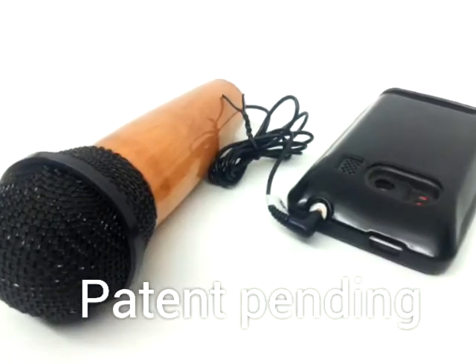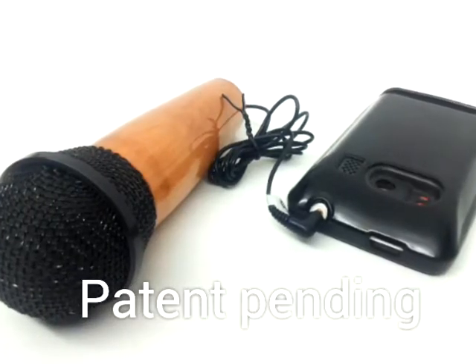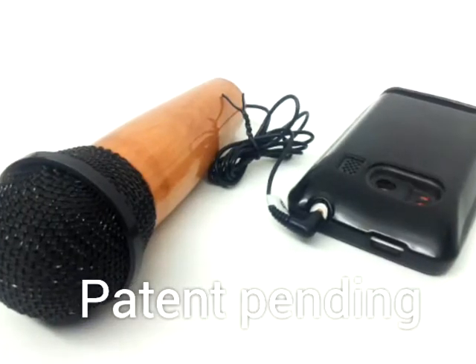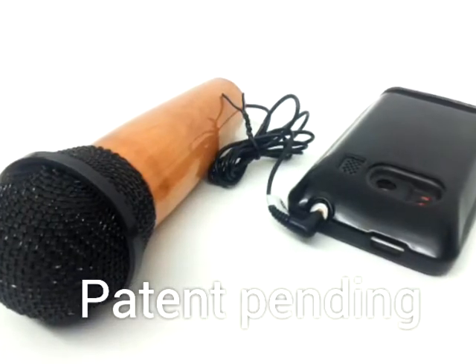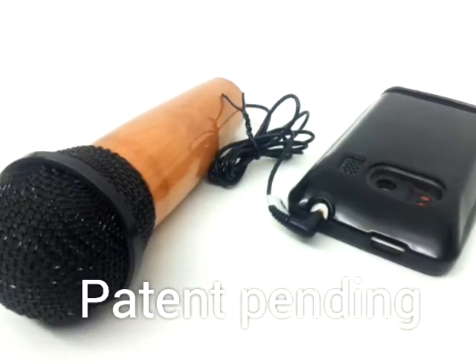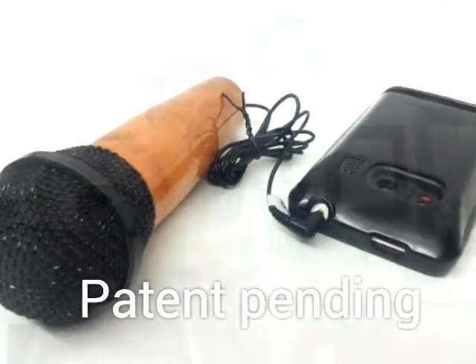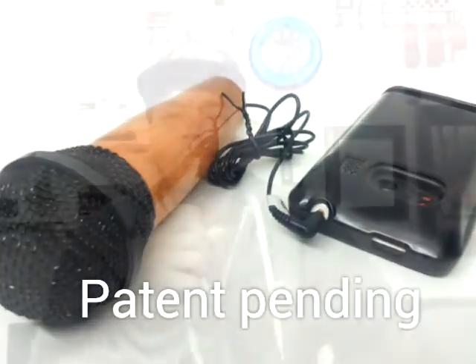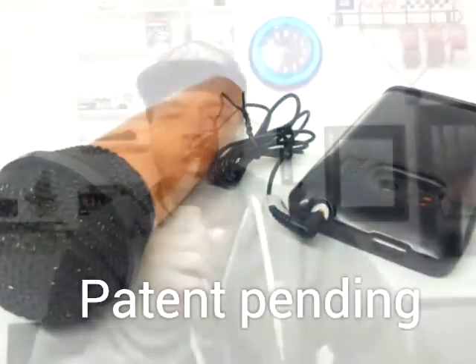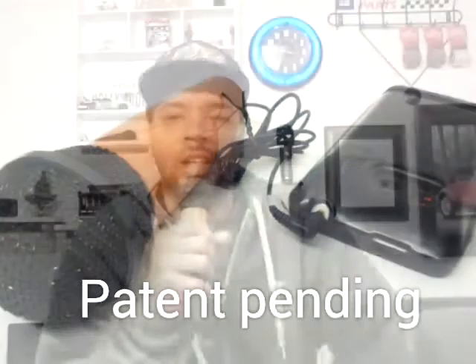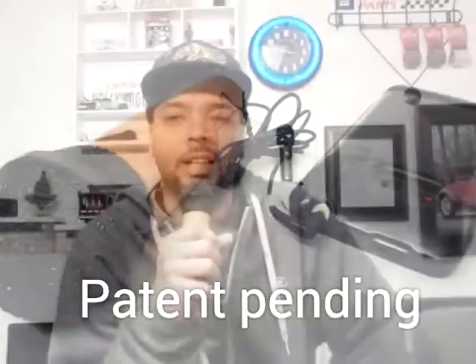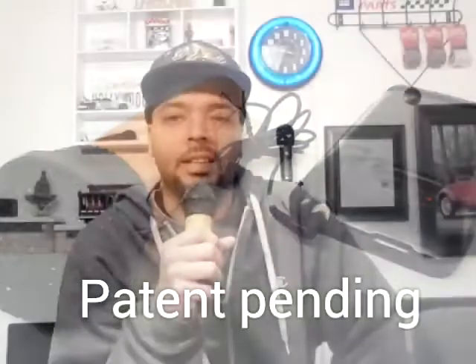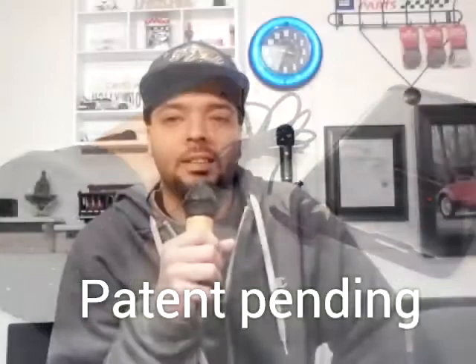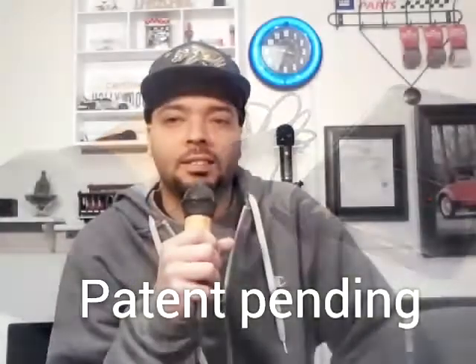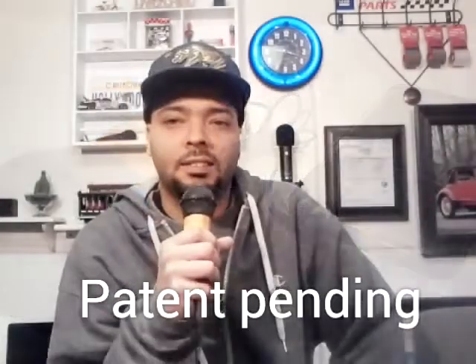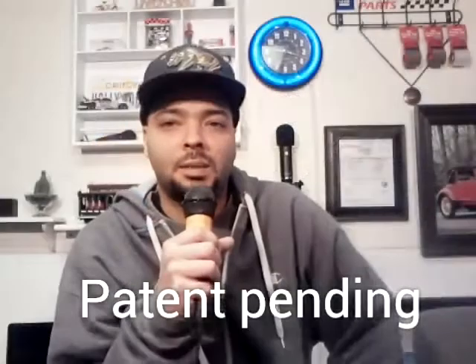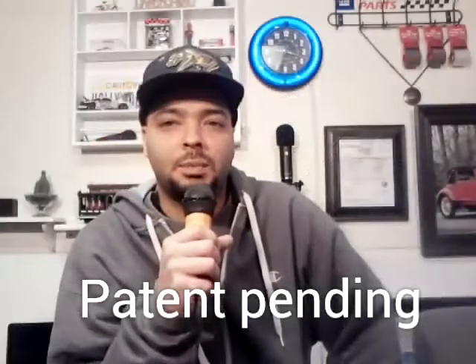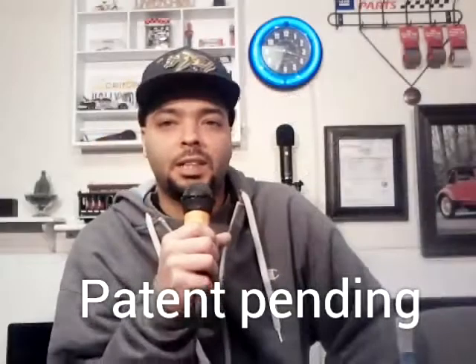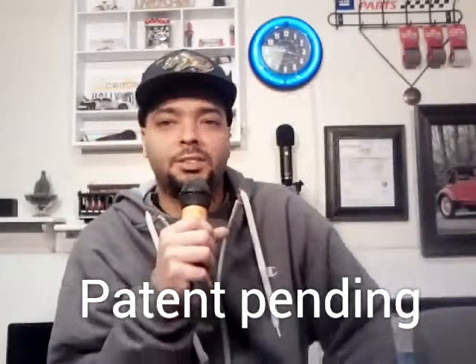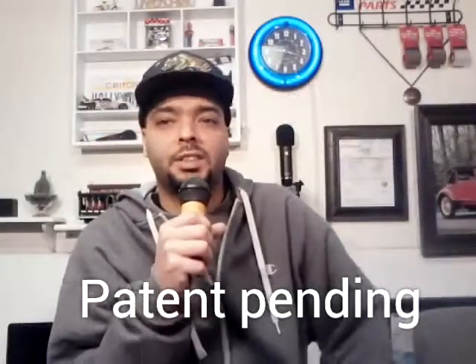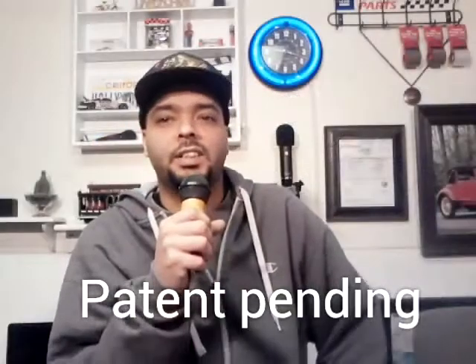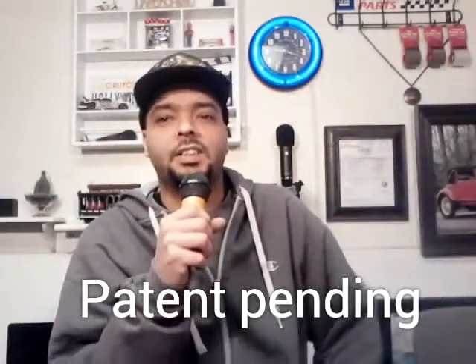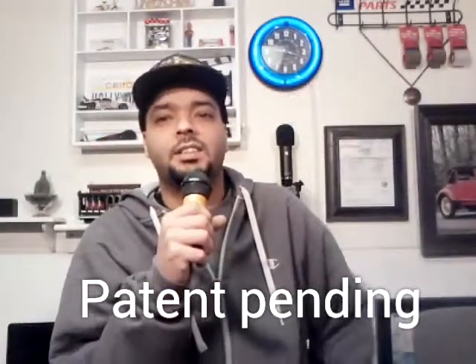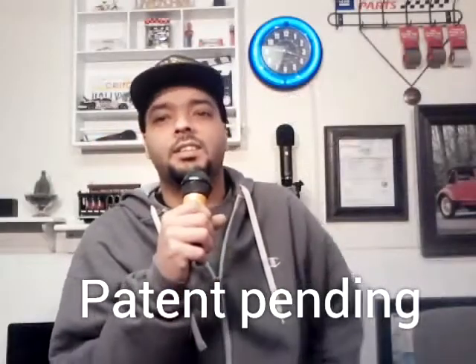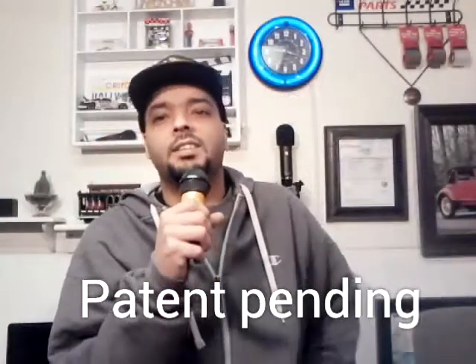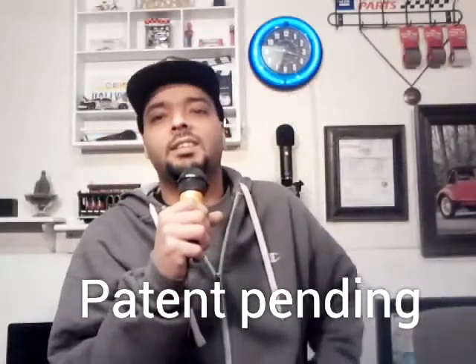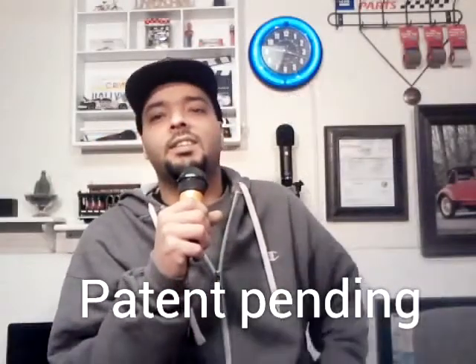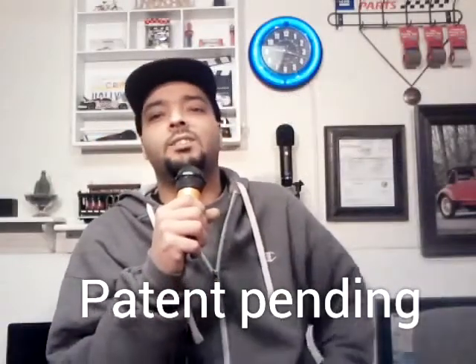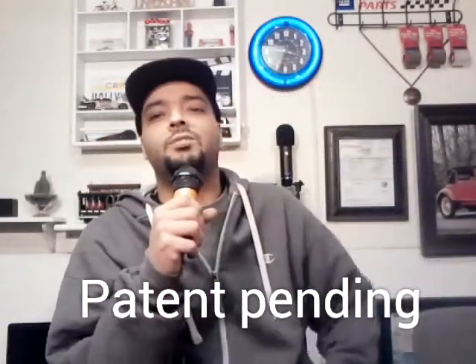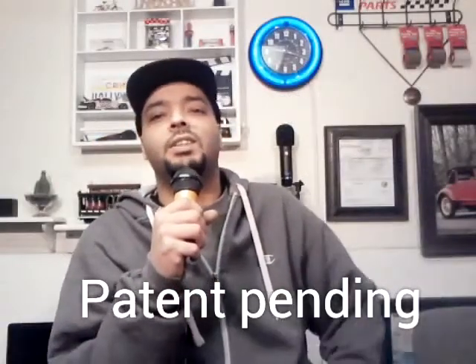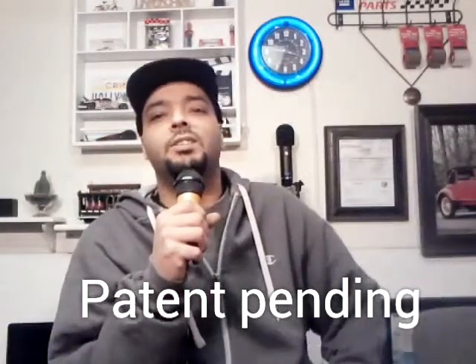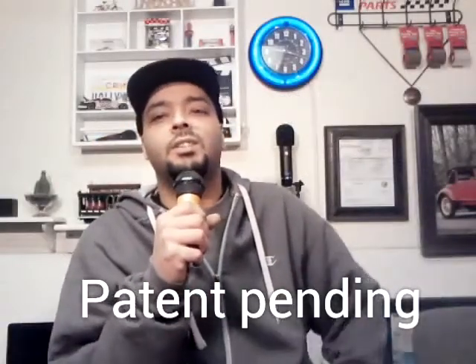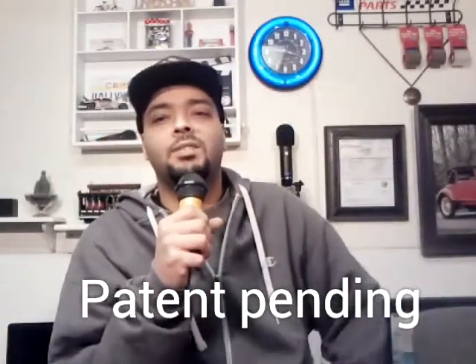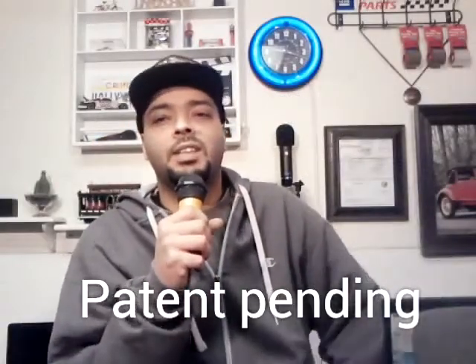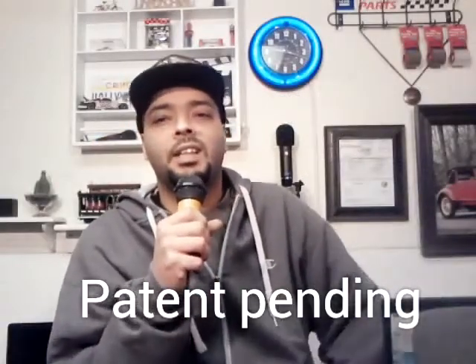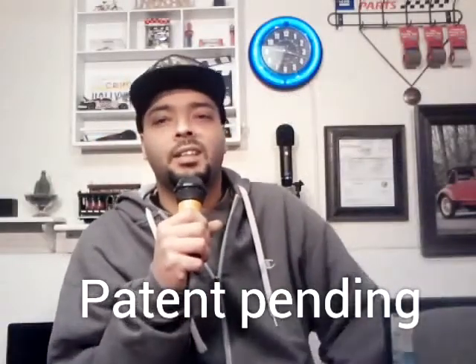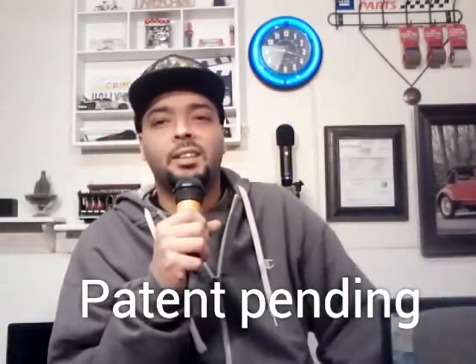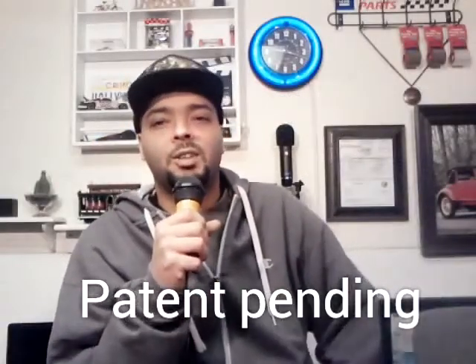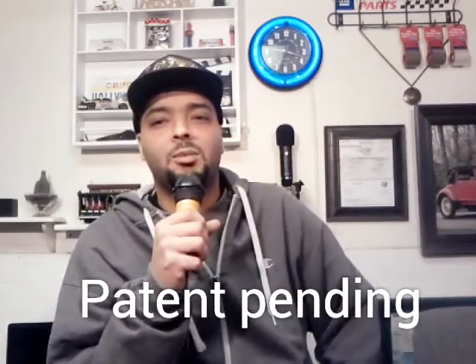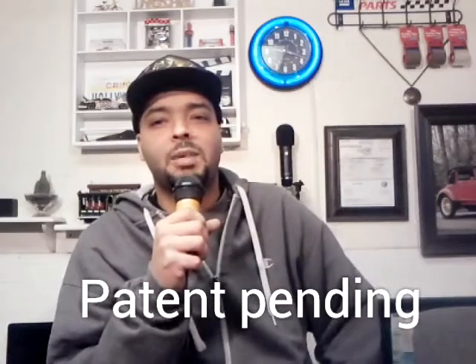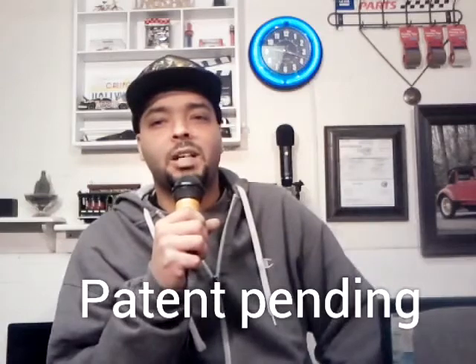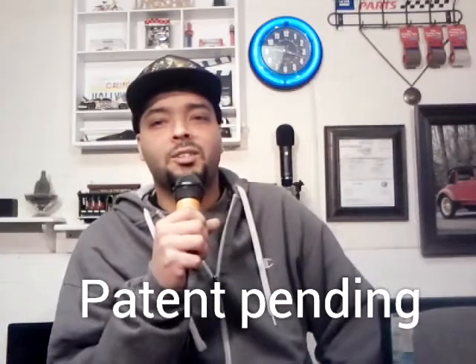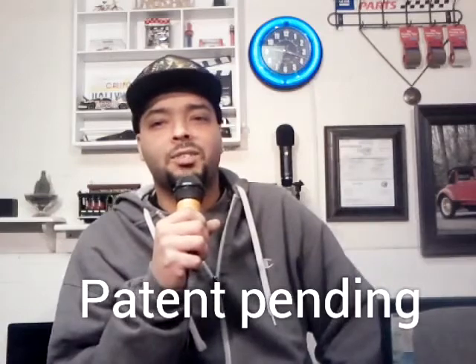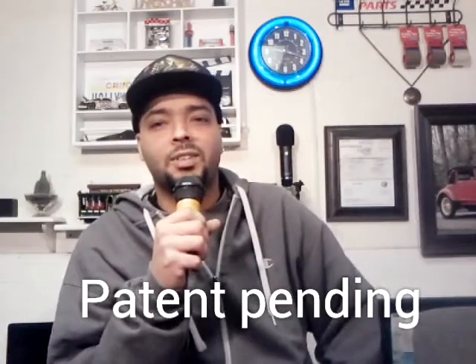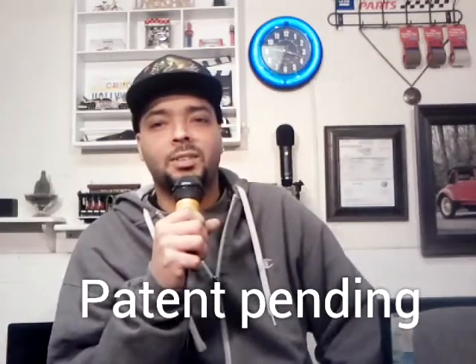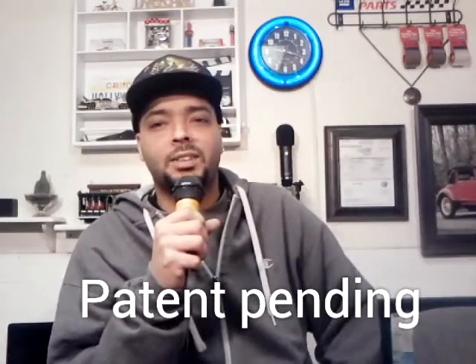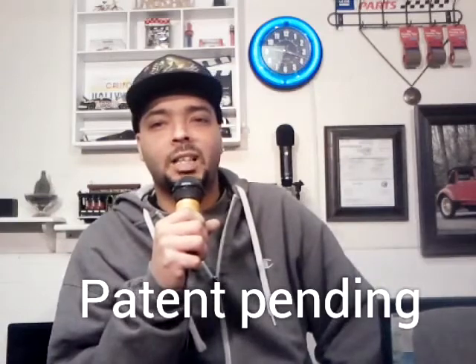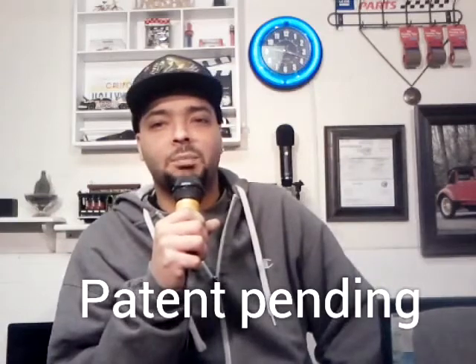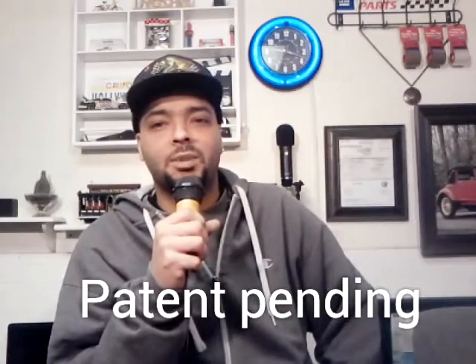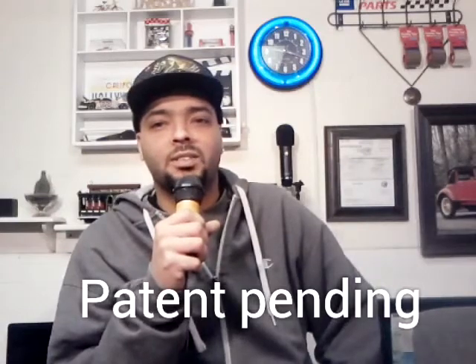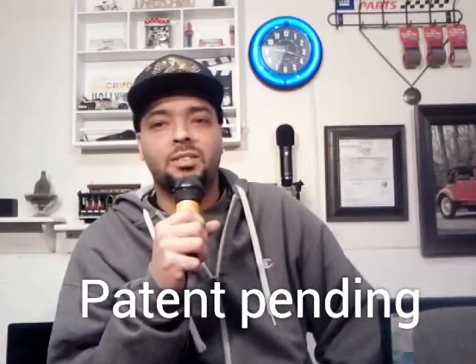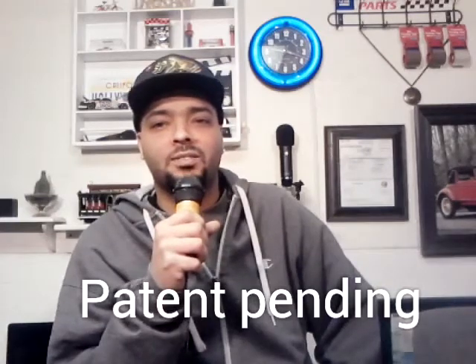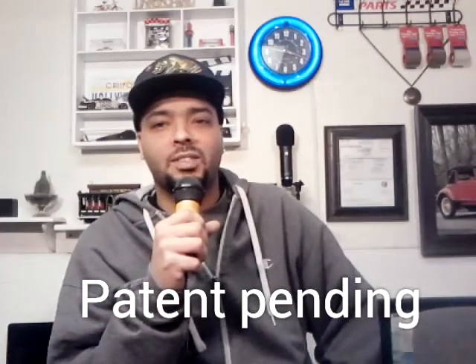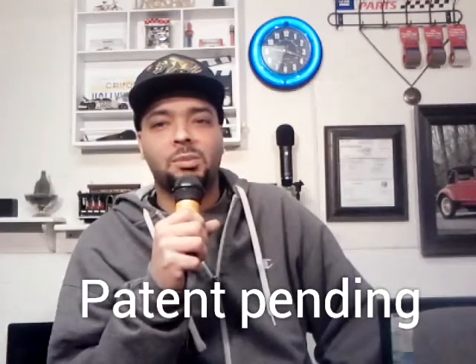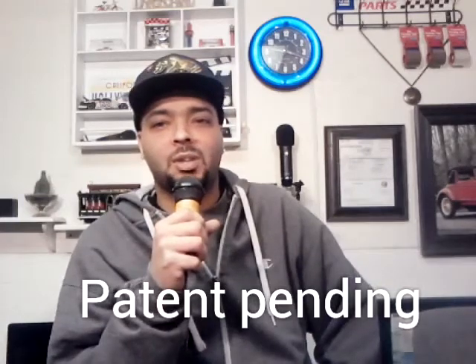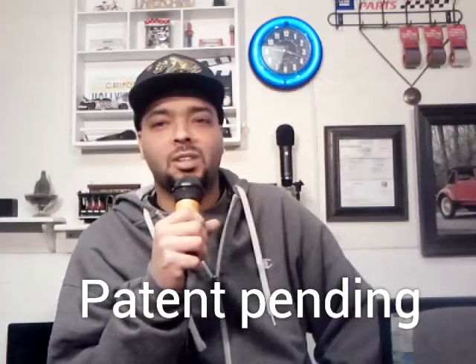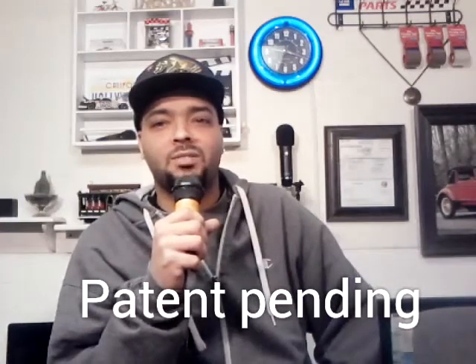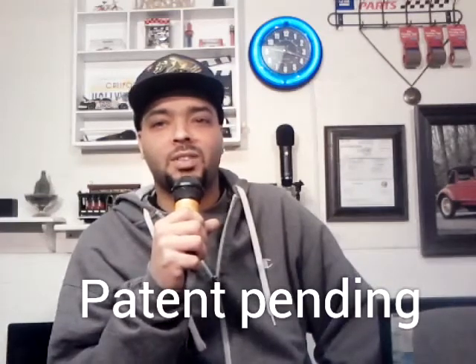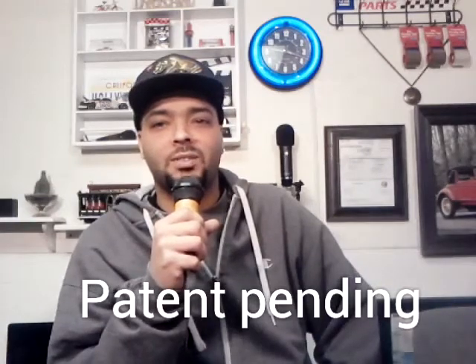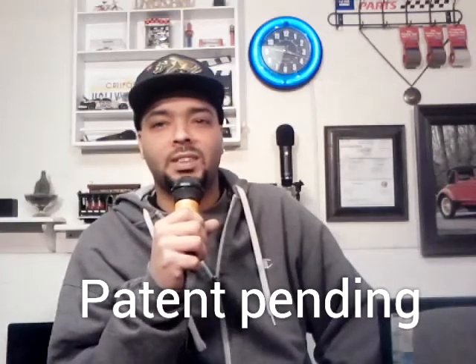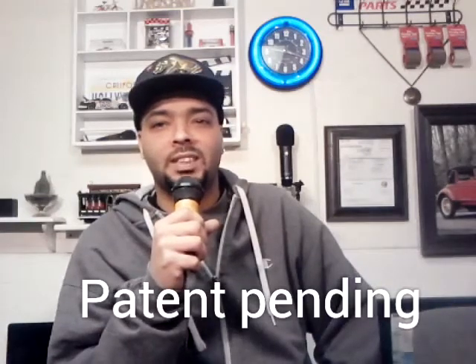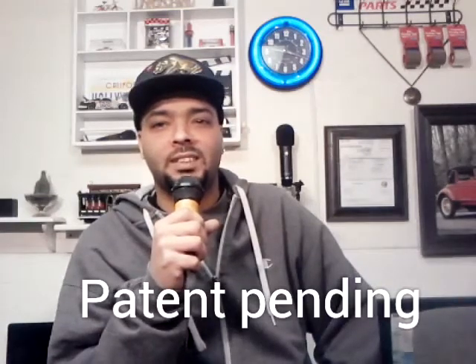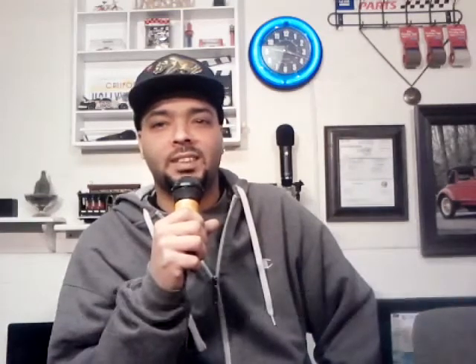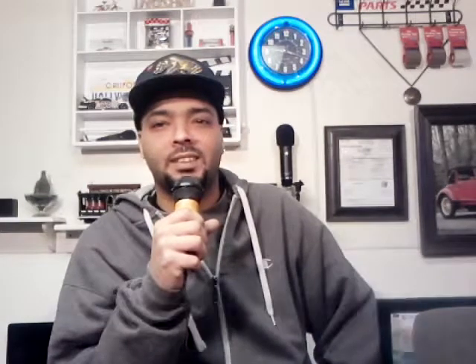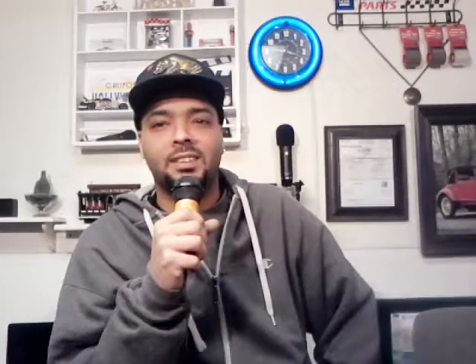Hi, I'm Andre, inventor of the handheld microphone adapter for smartphone headsets.